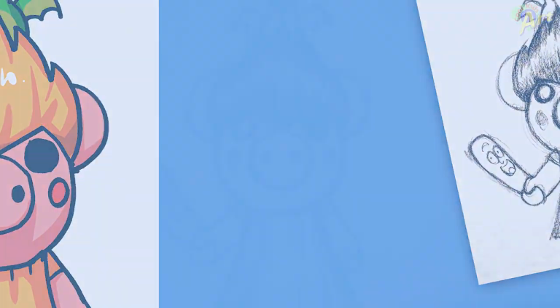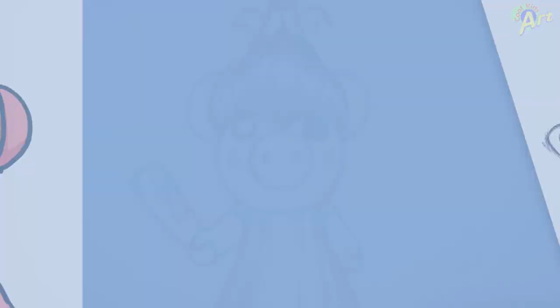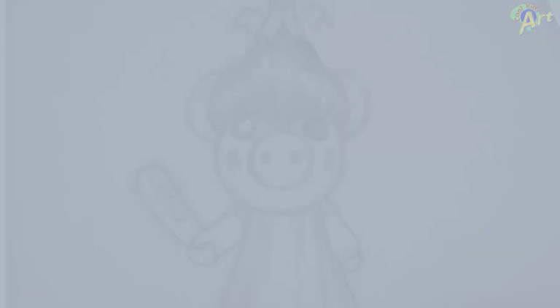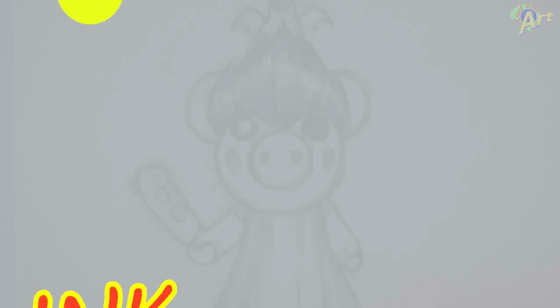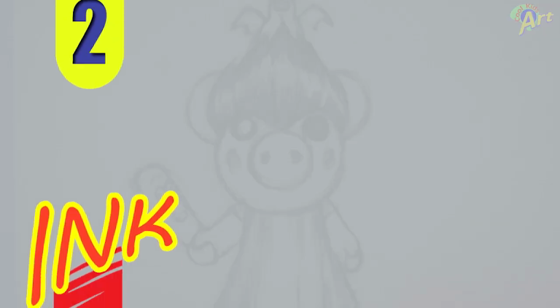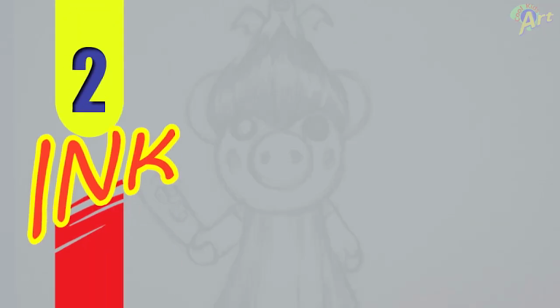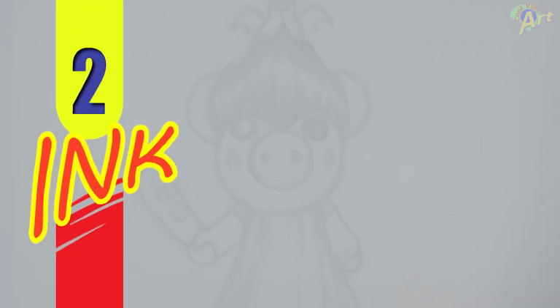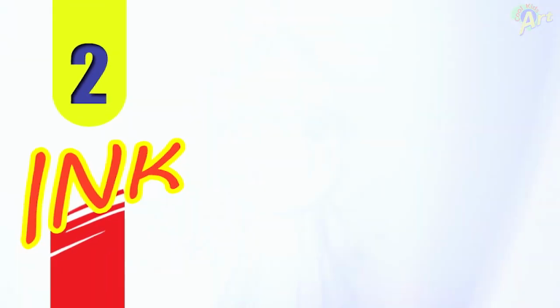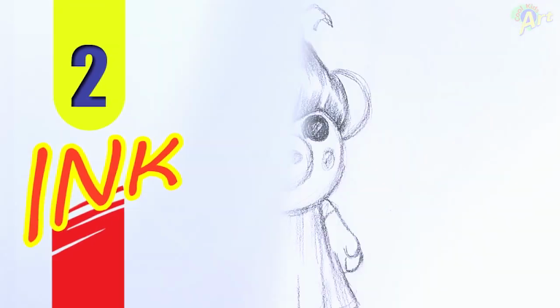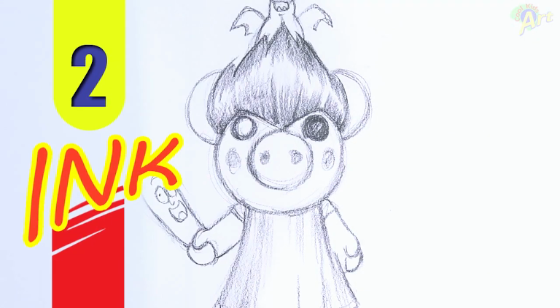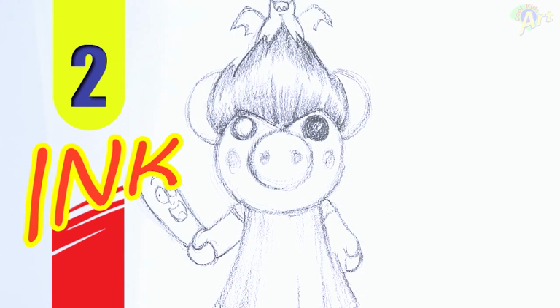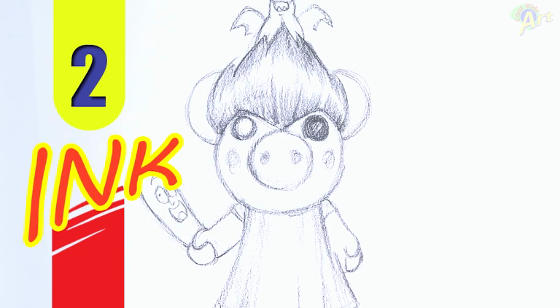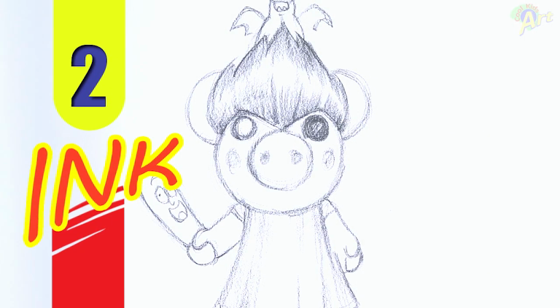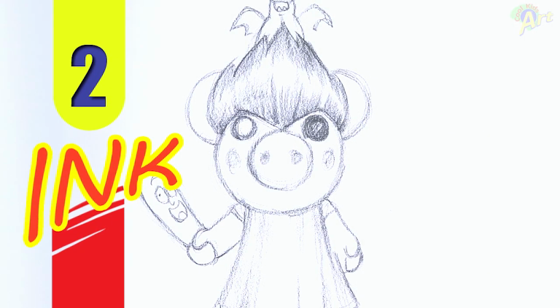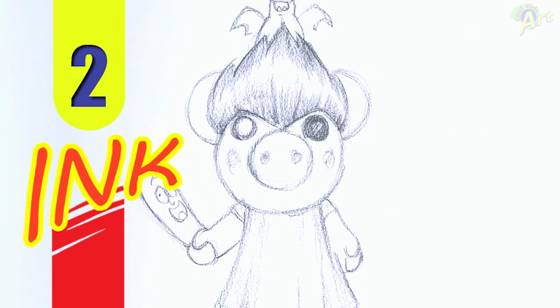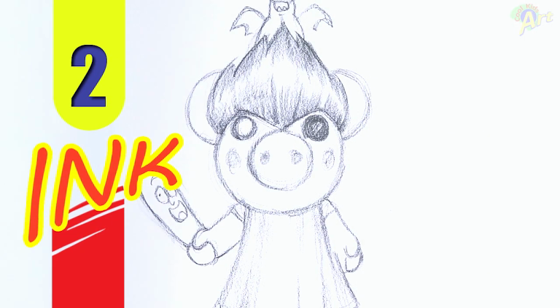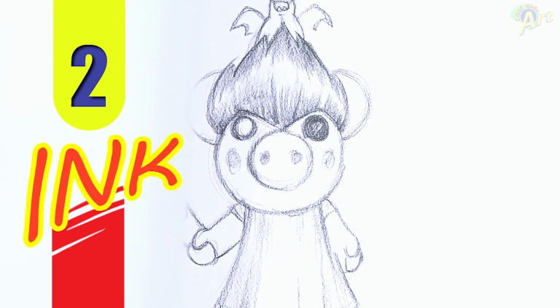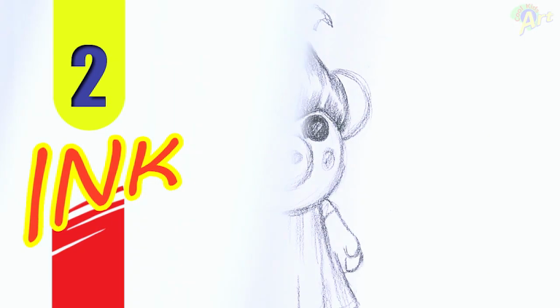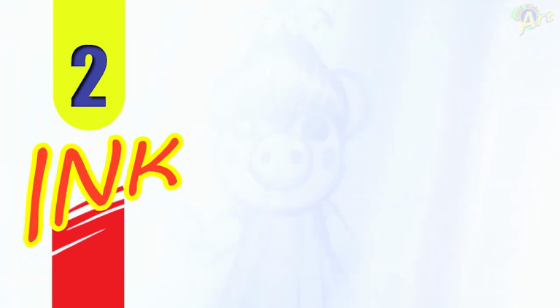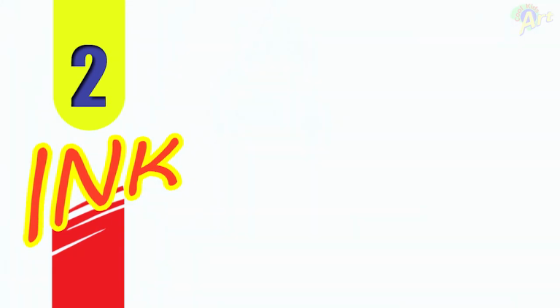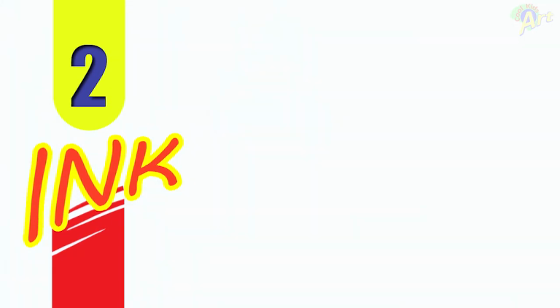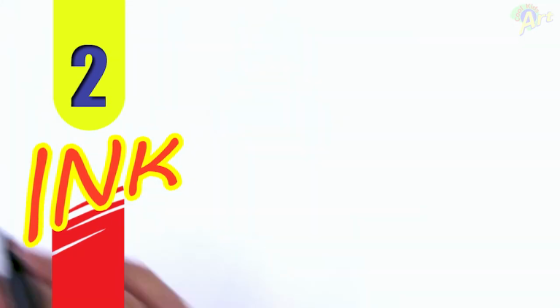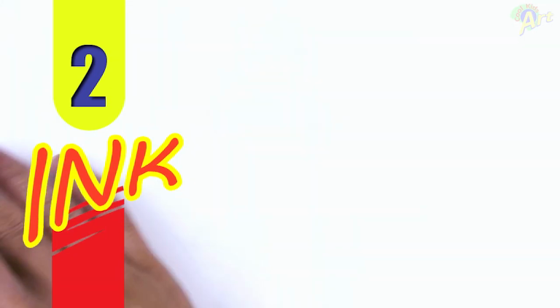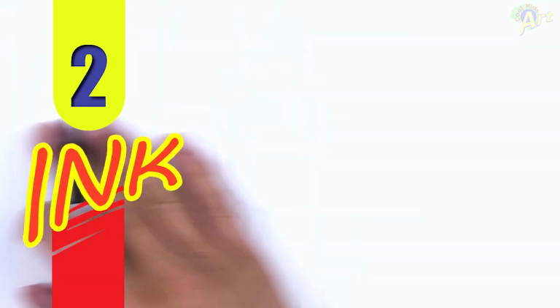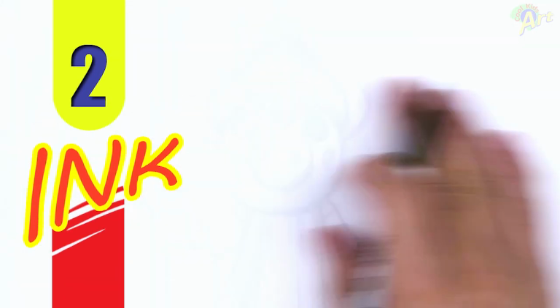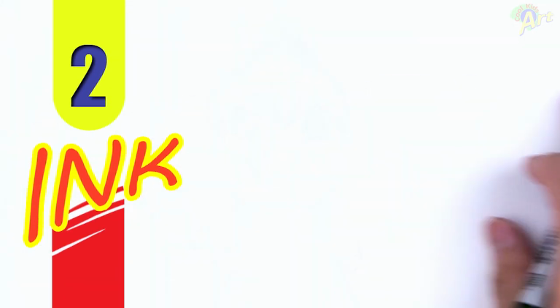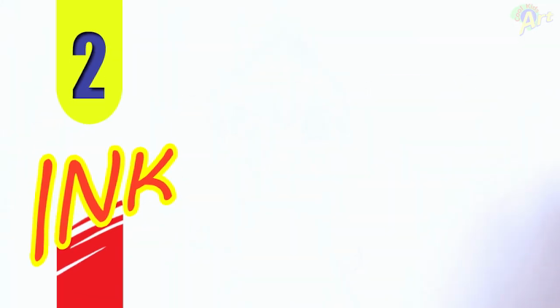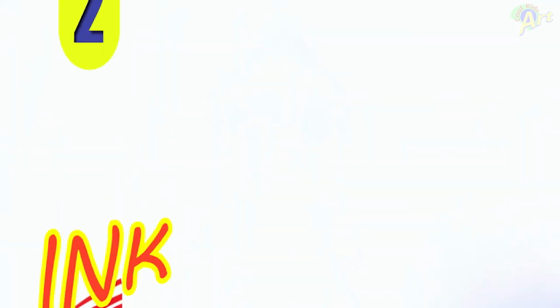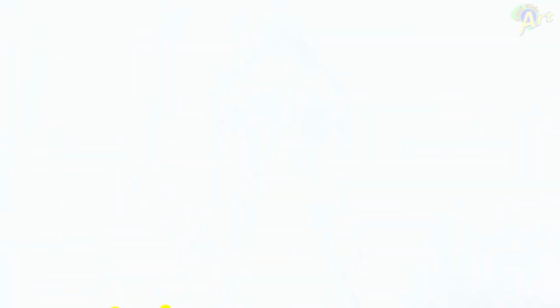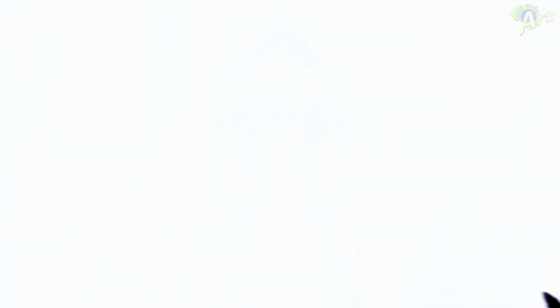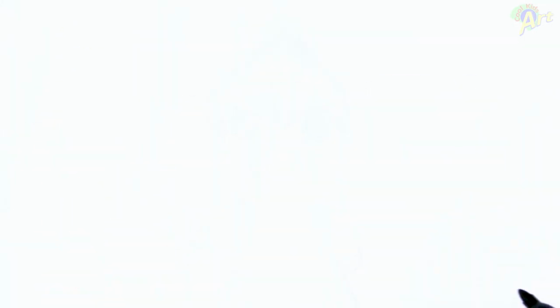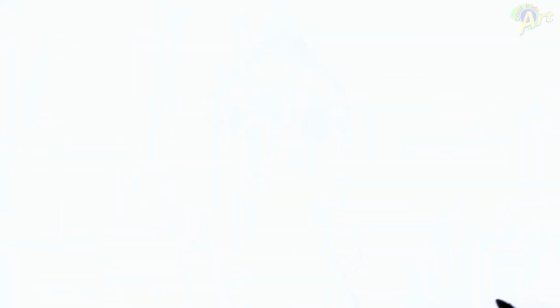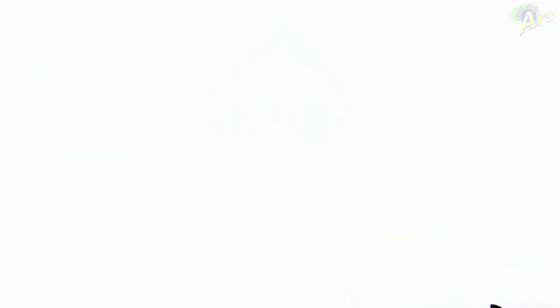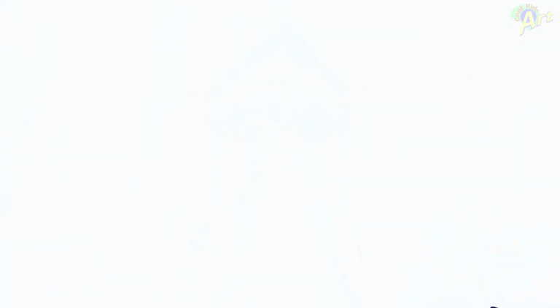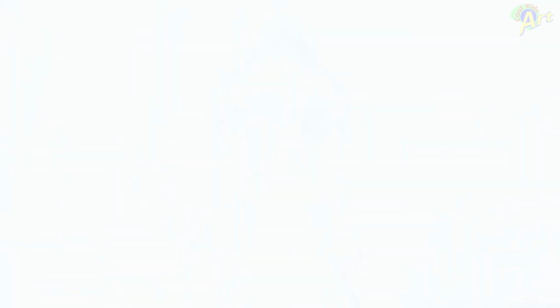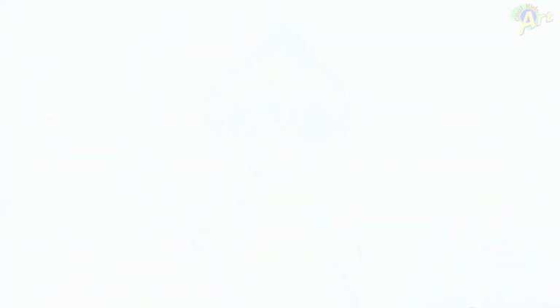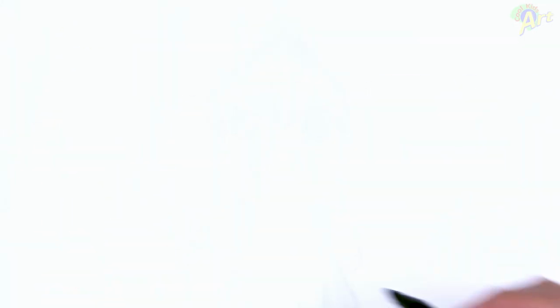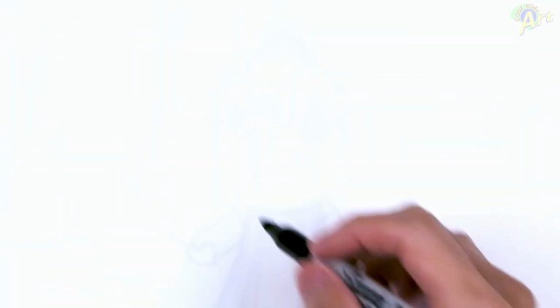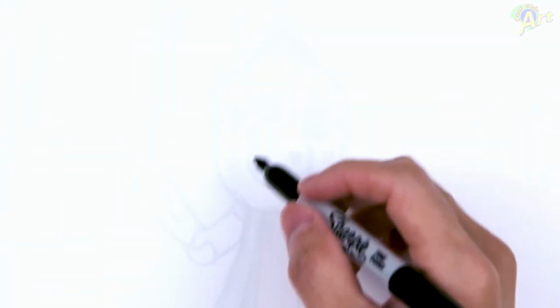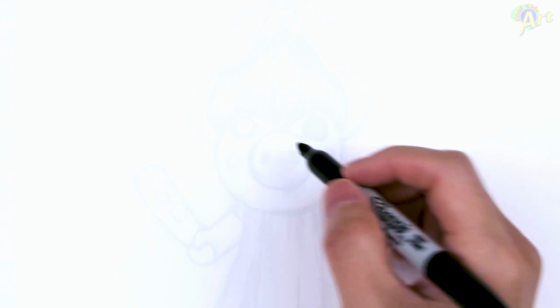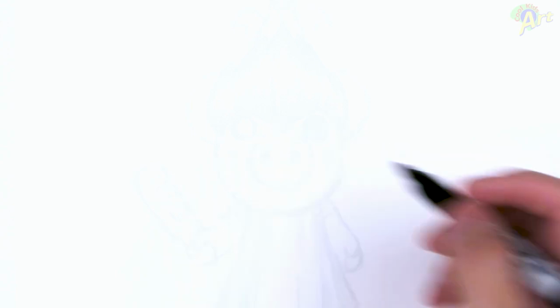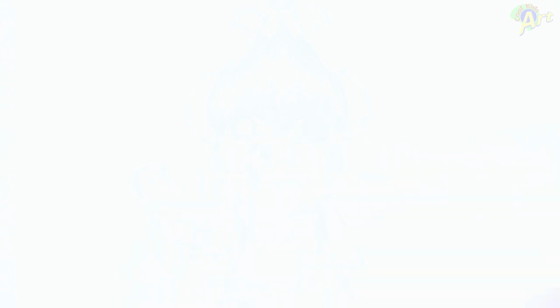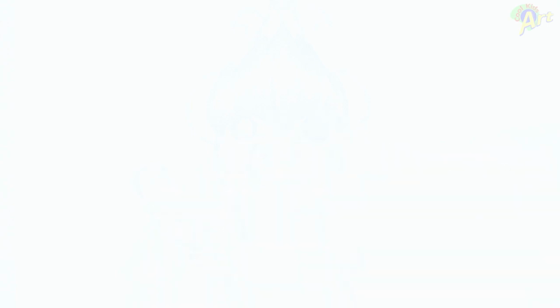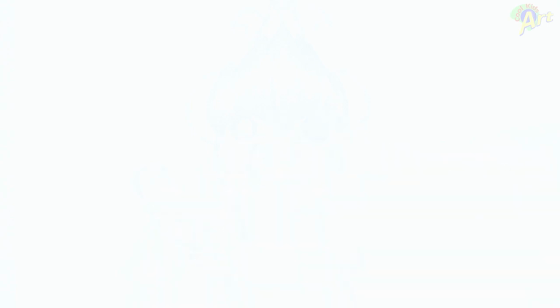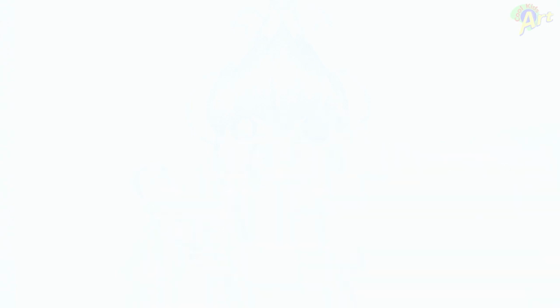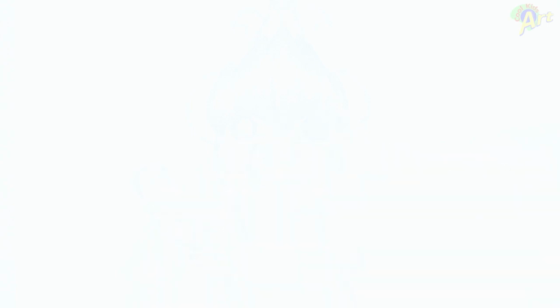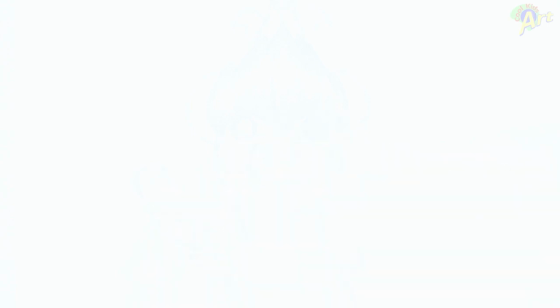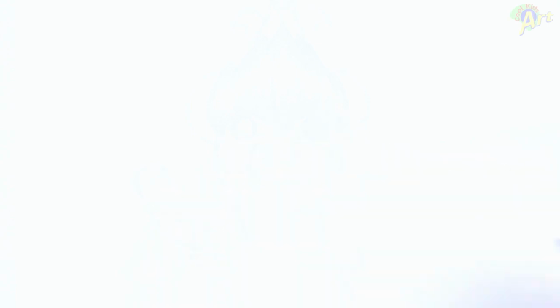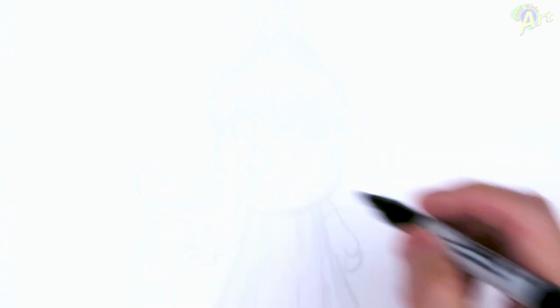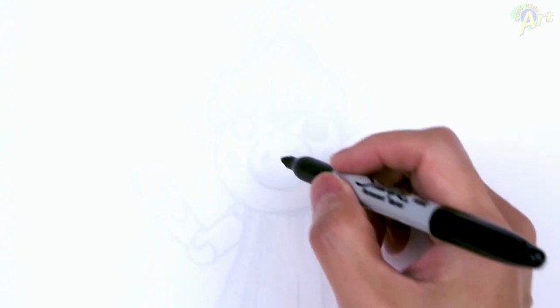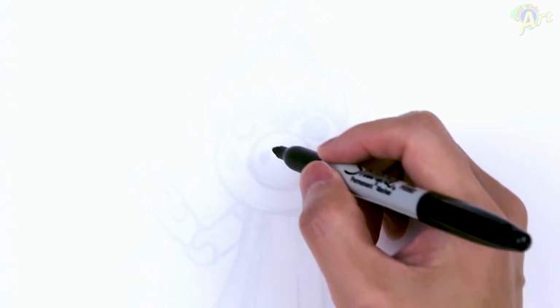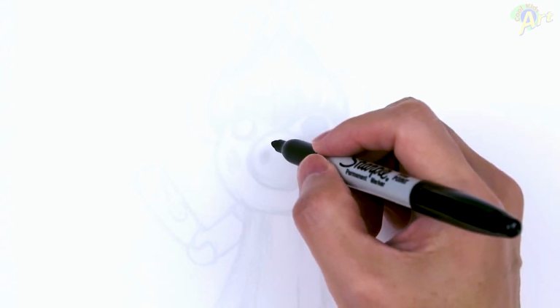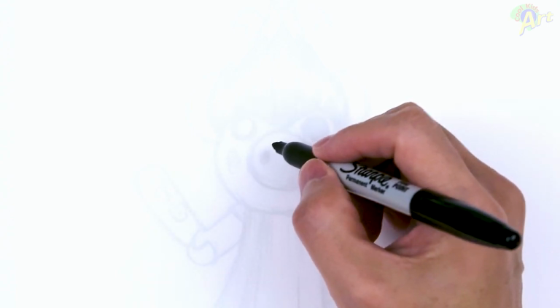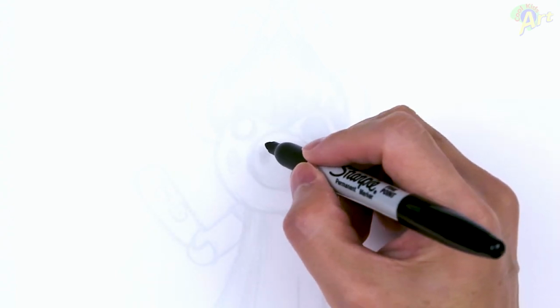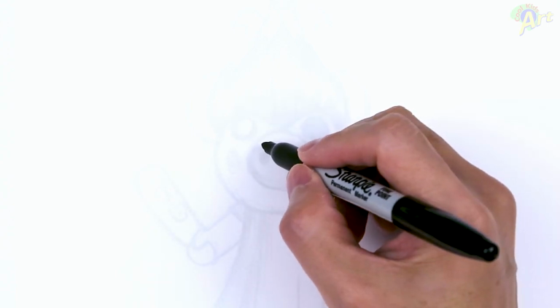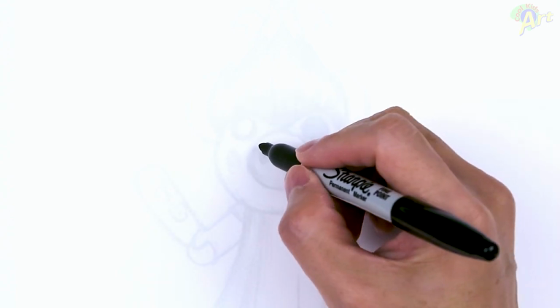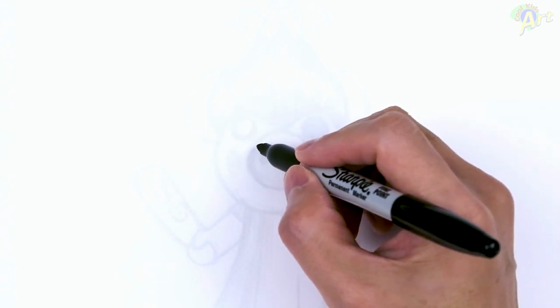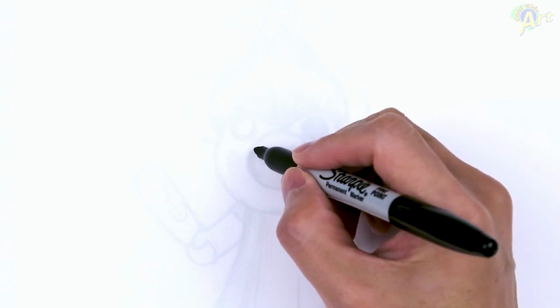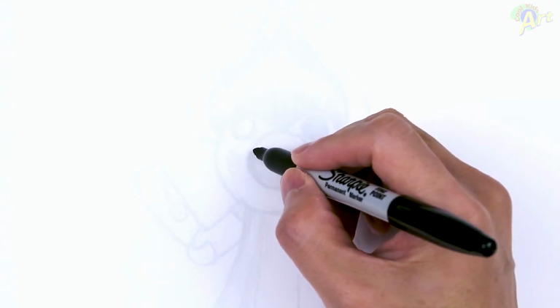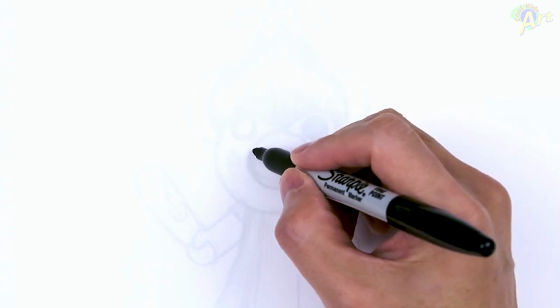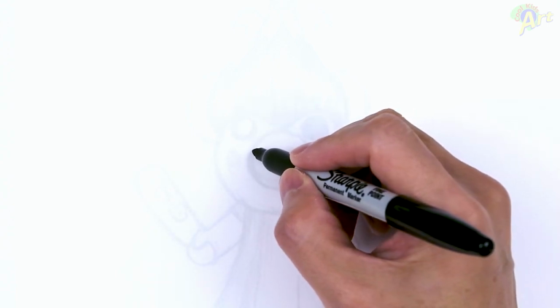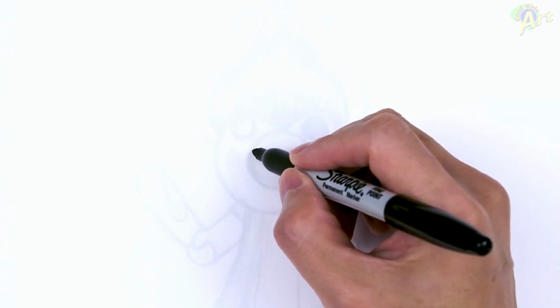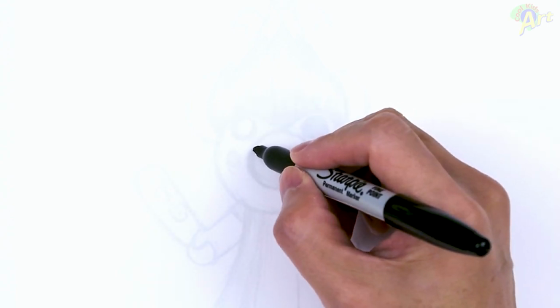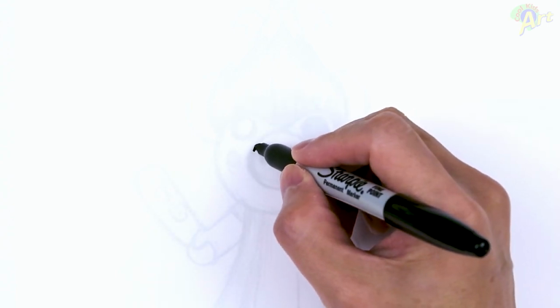All right, so let's draw this, and here's my sketch underneath. To begin, I'll draw in the snout area first, which is just going to be one circle.